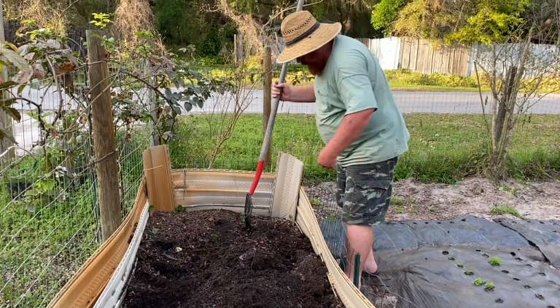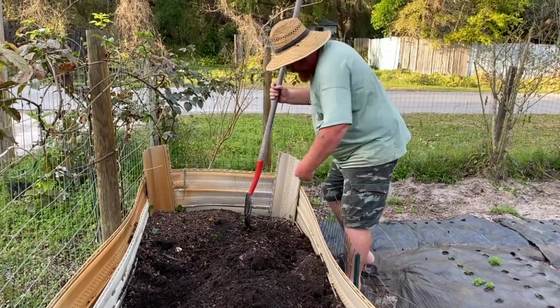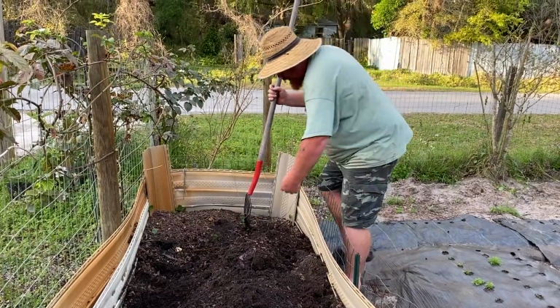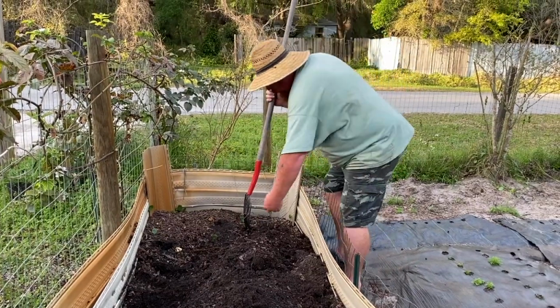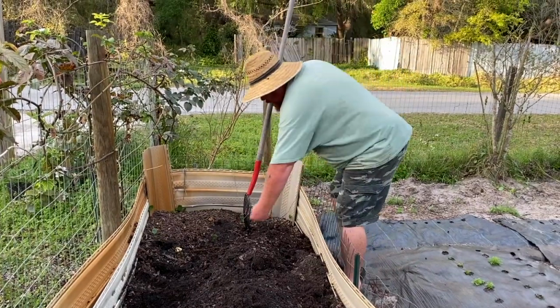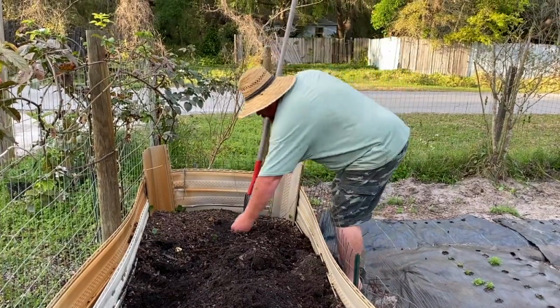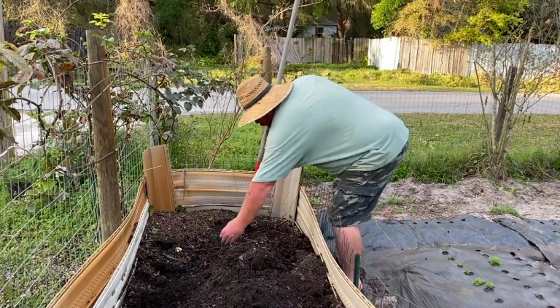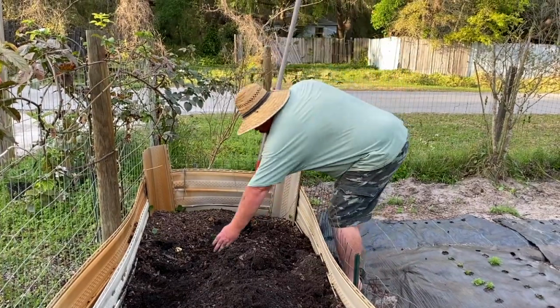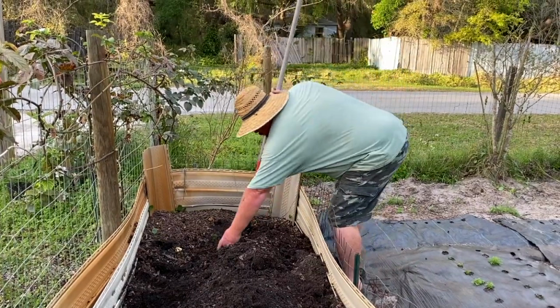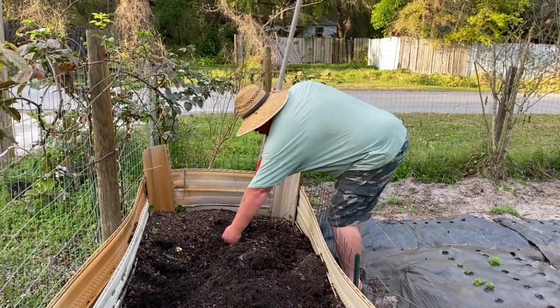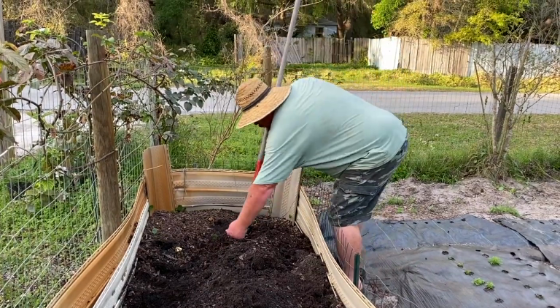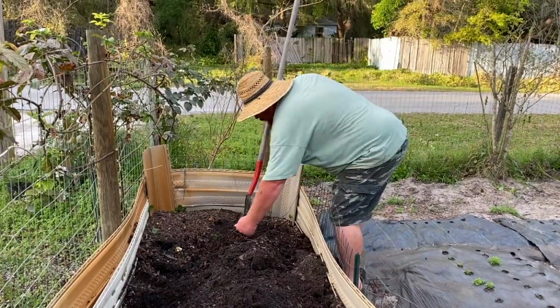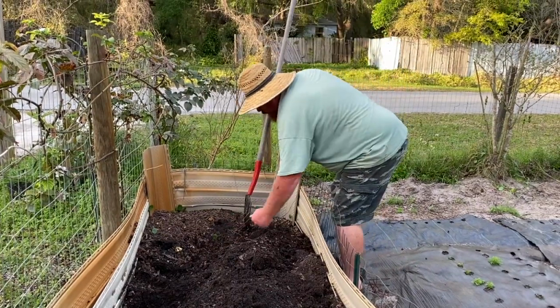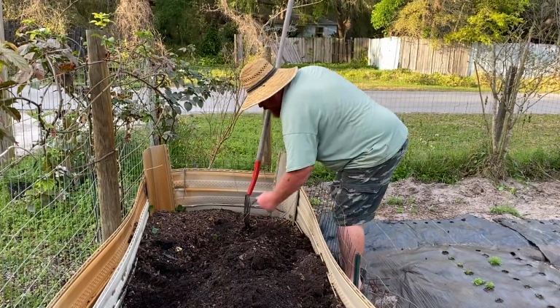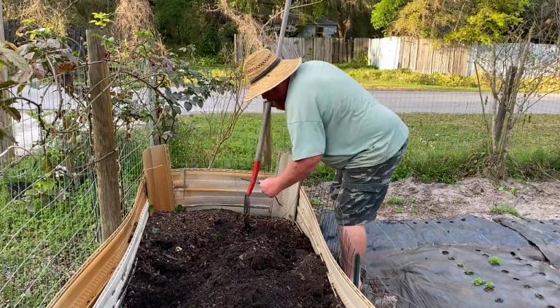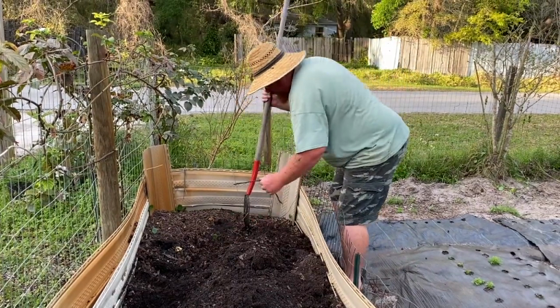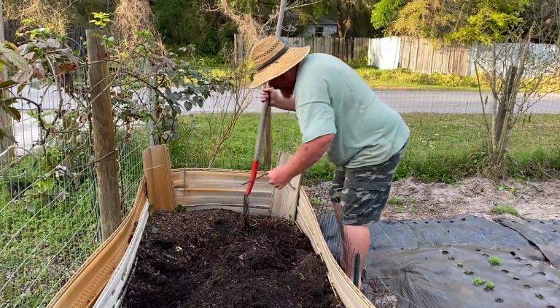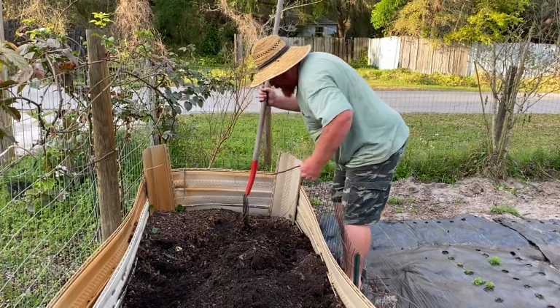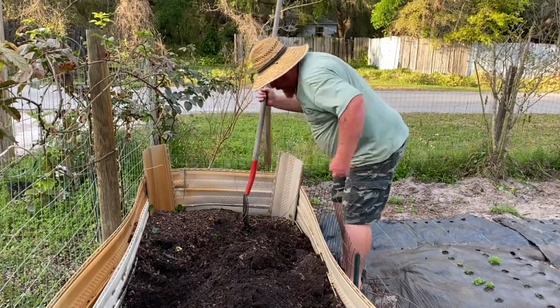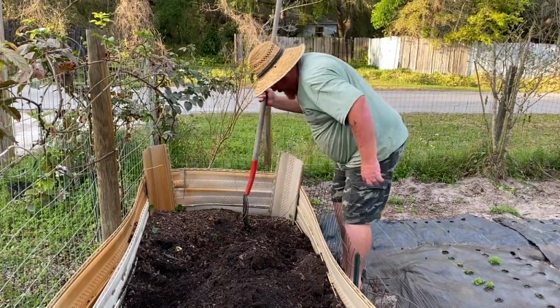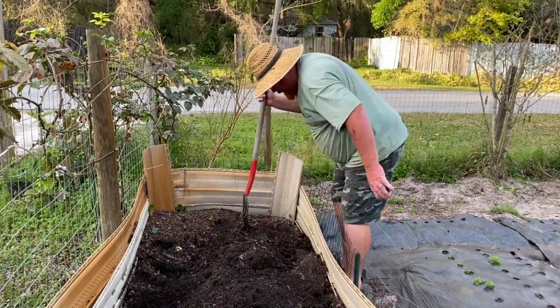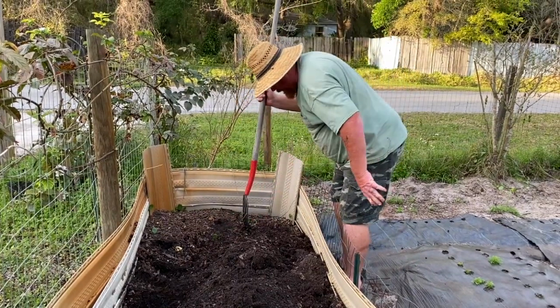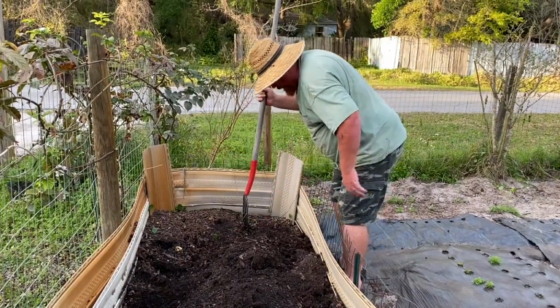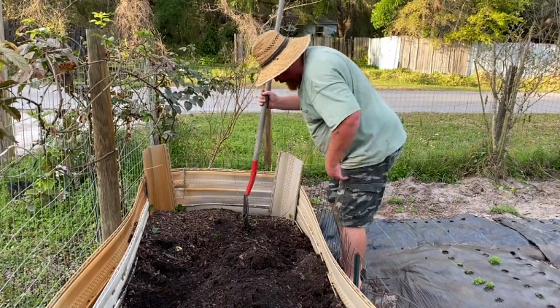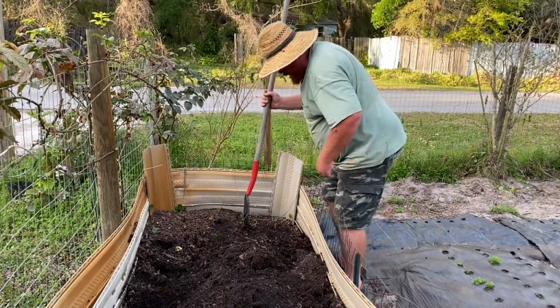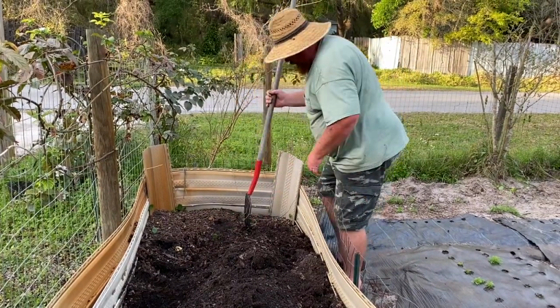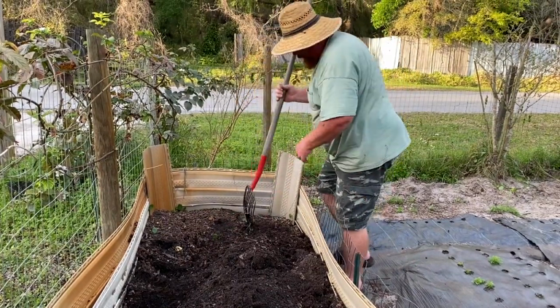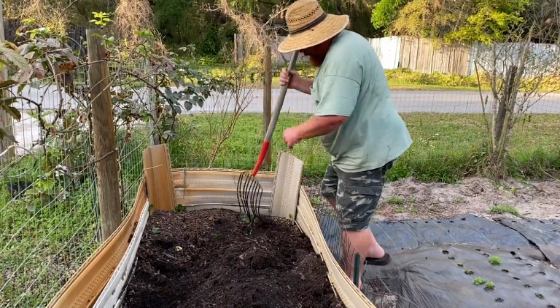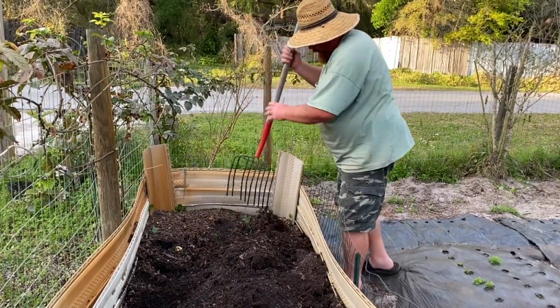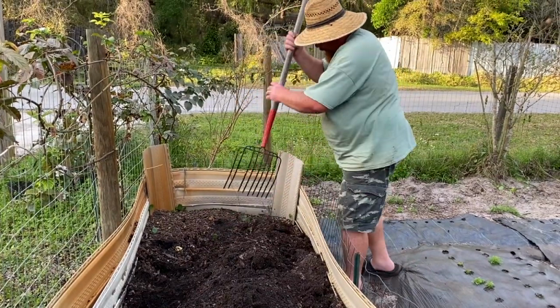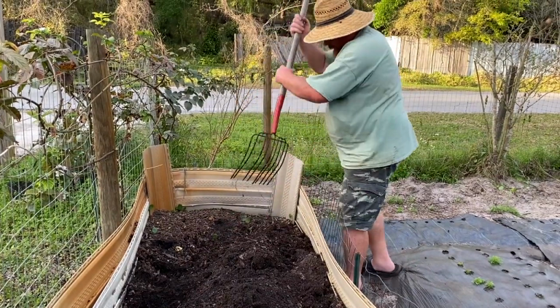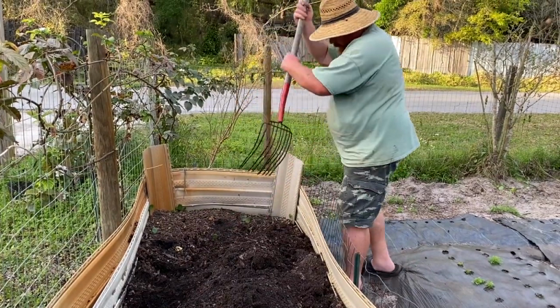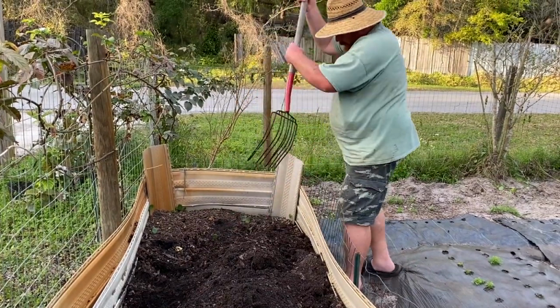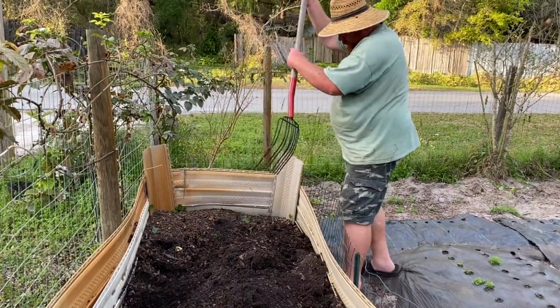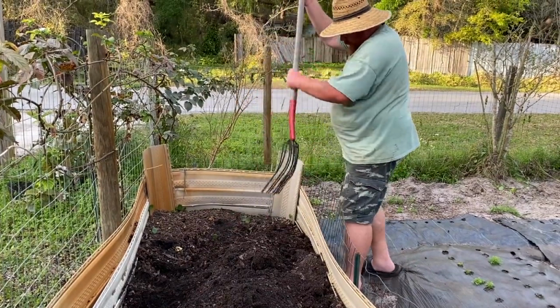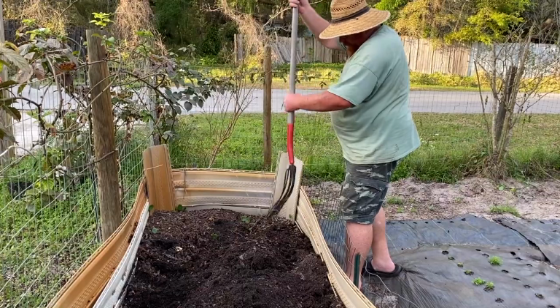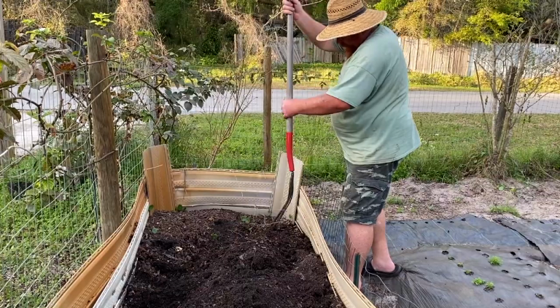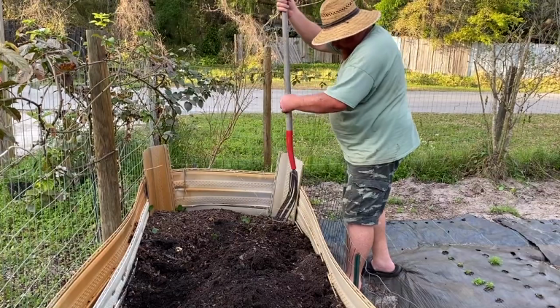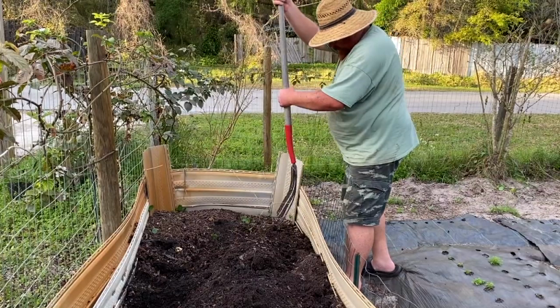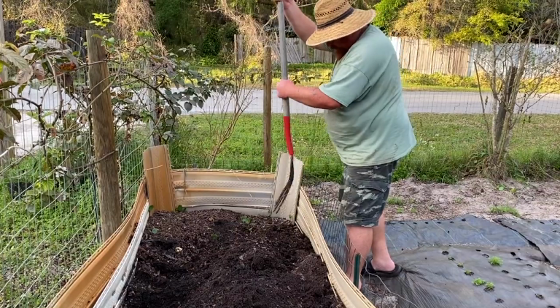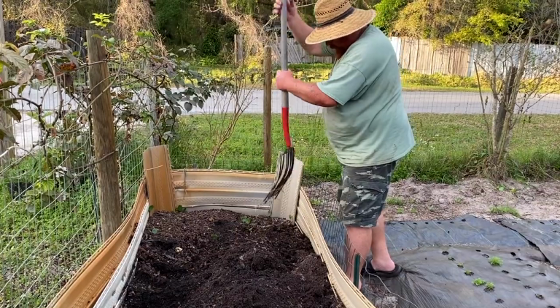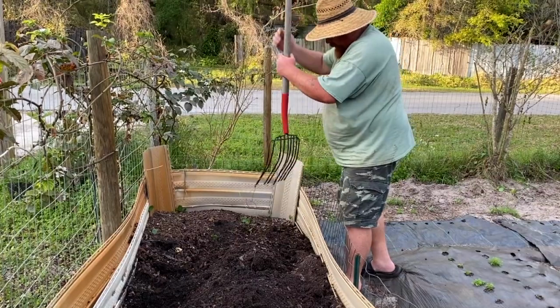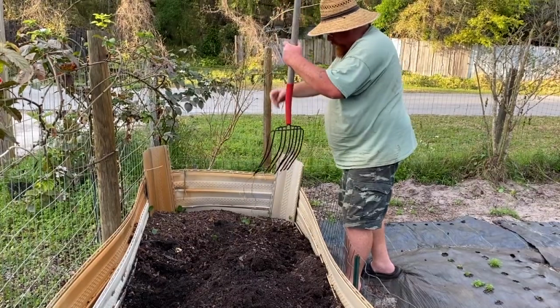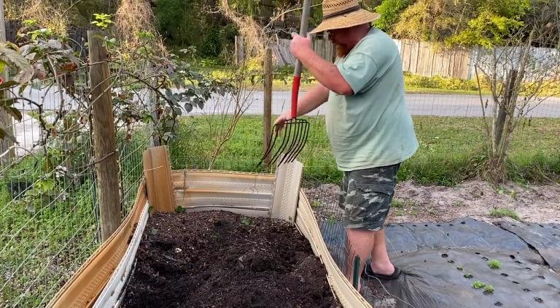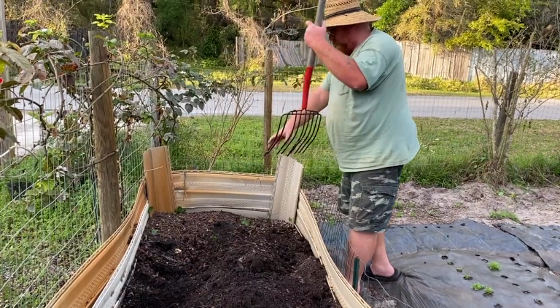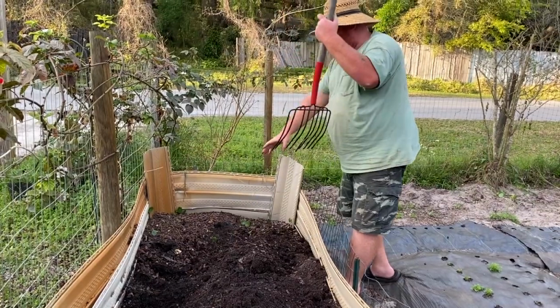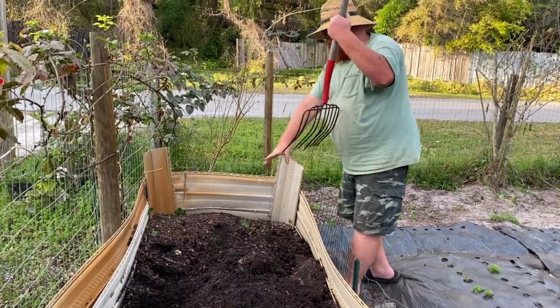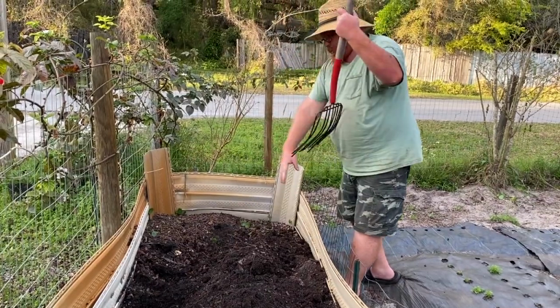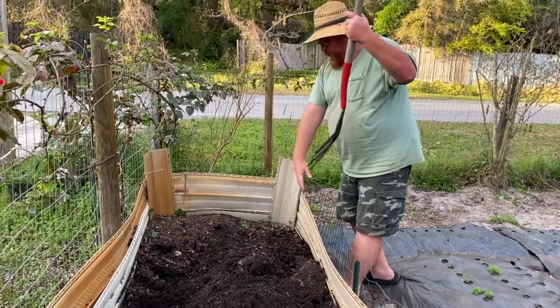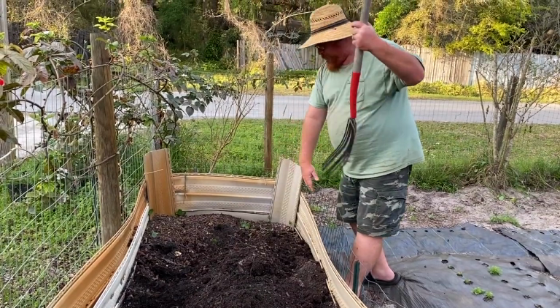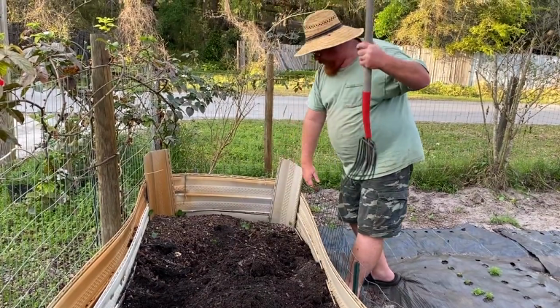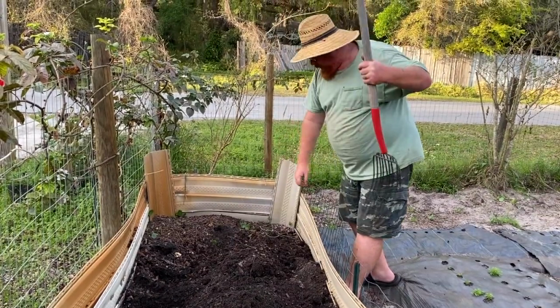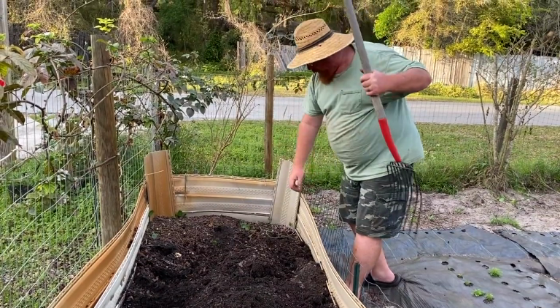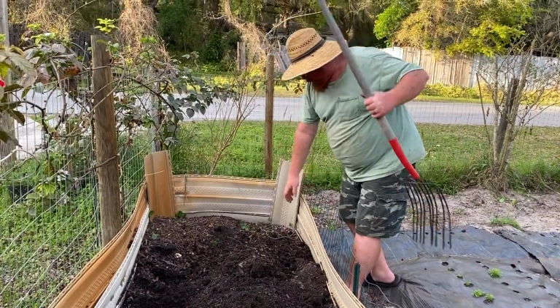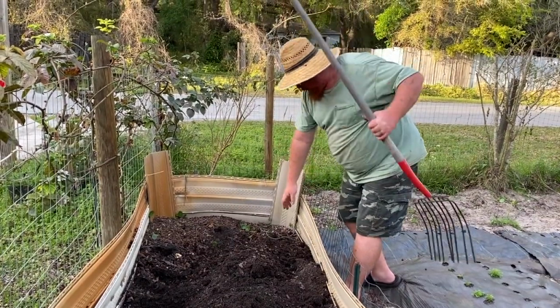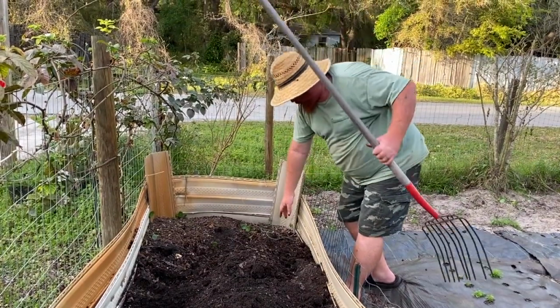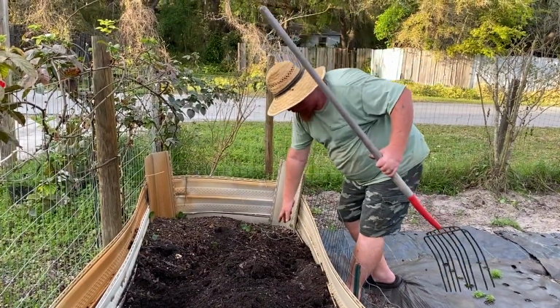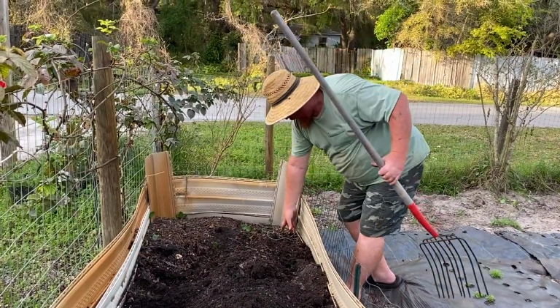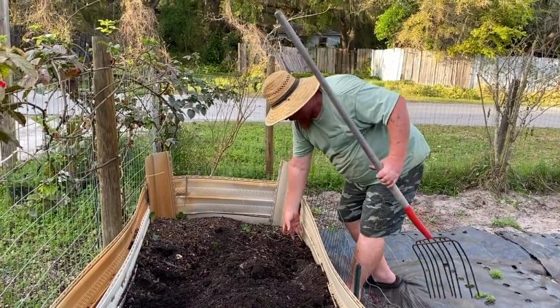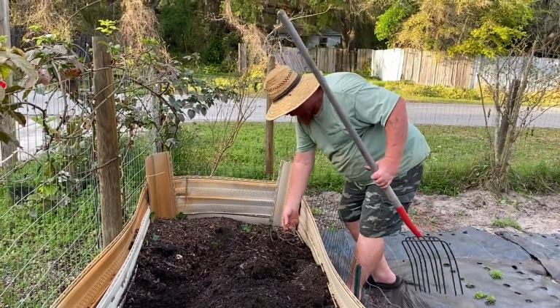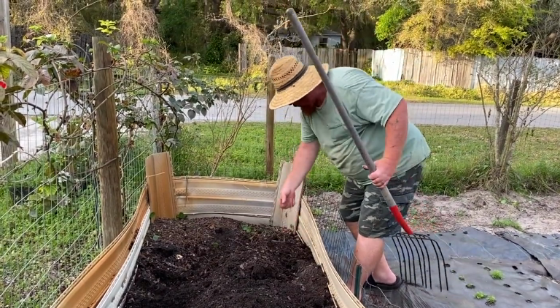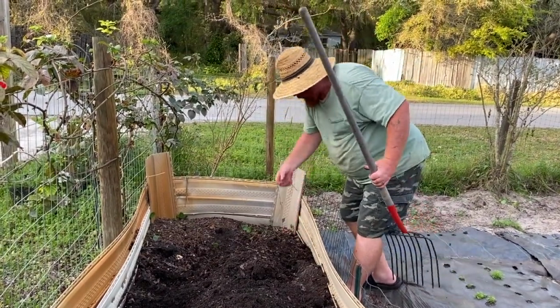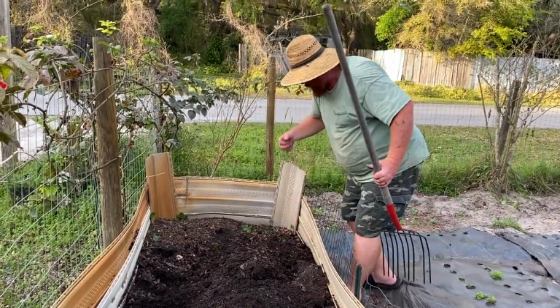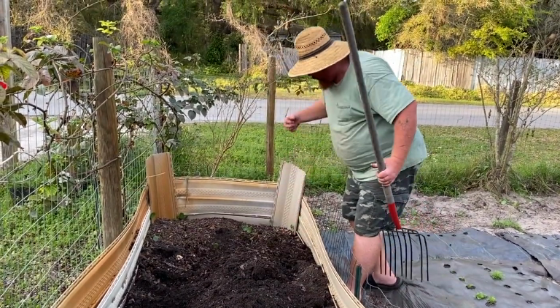I don't know what these roots are — maybe from the eggplant we had in there. Could be that big gigantic thing.